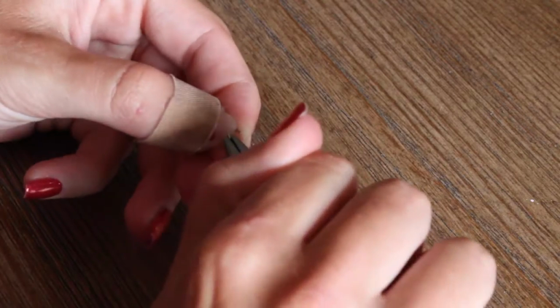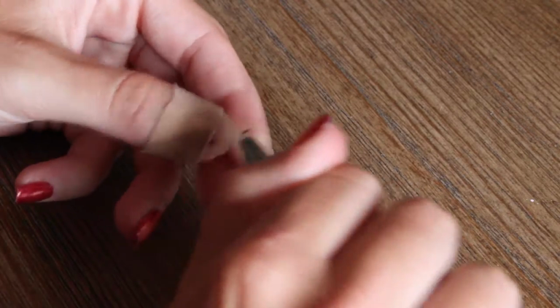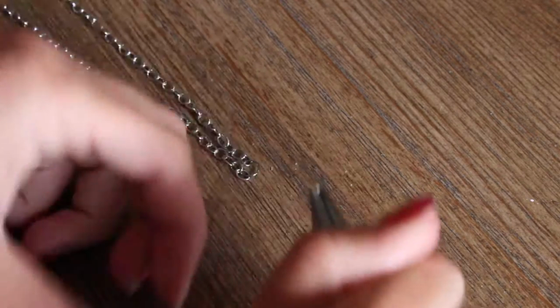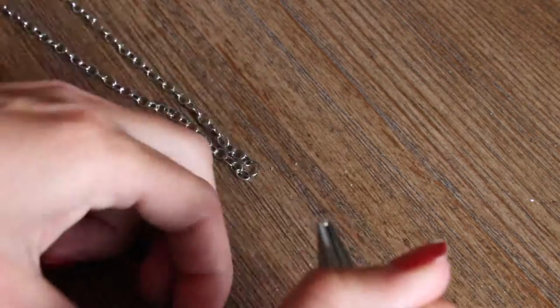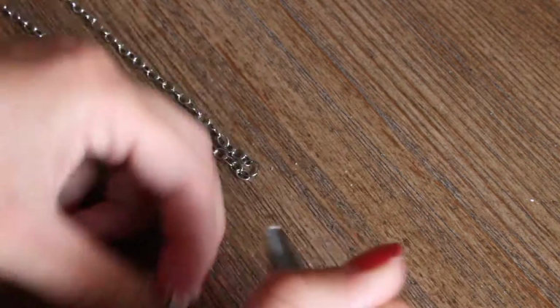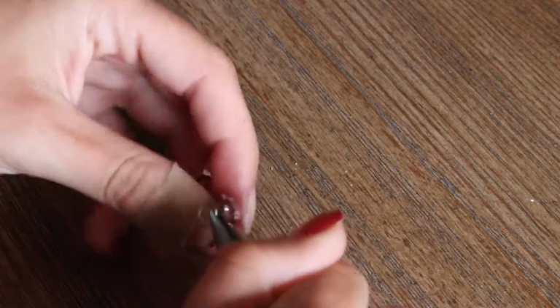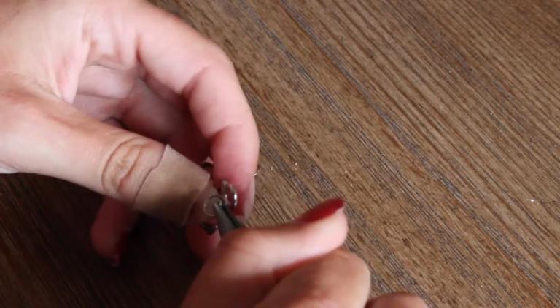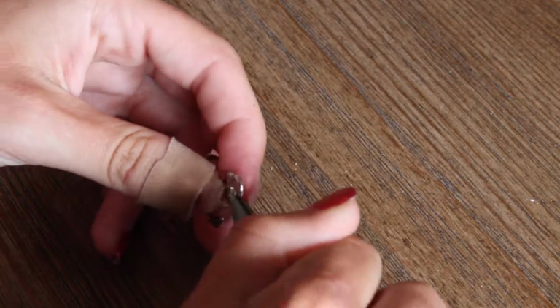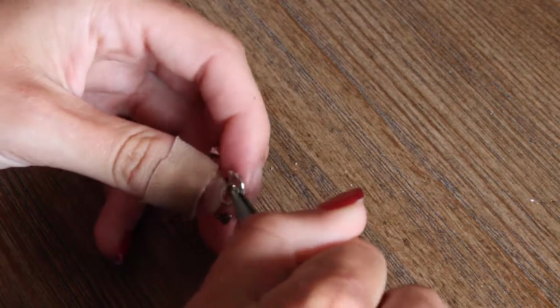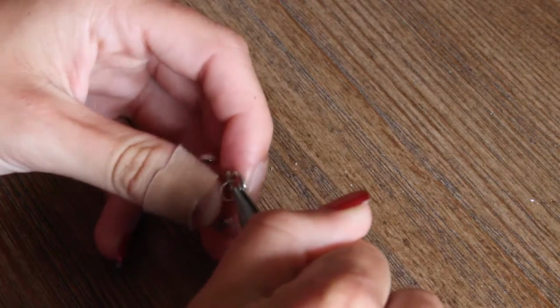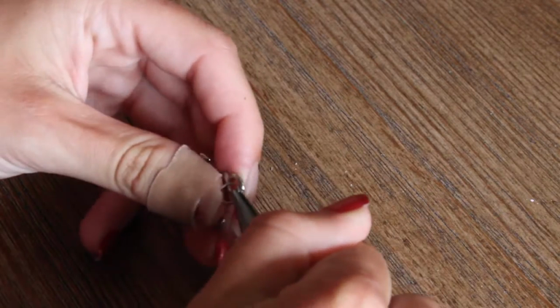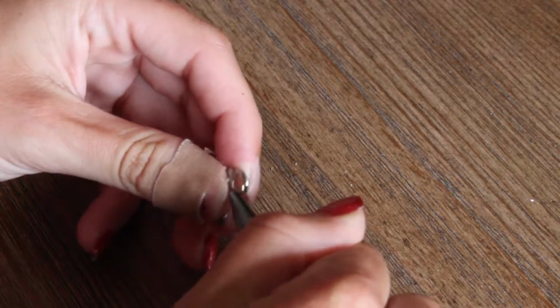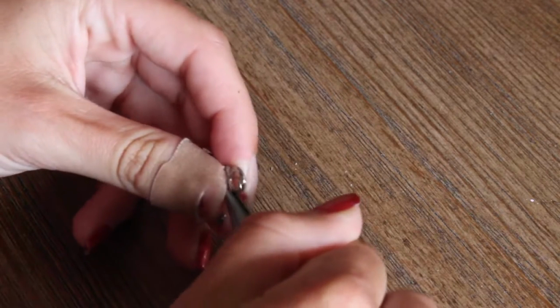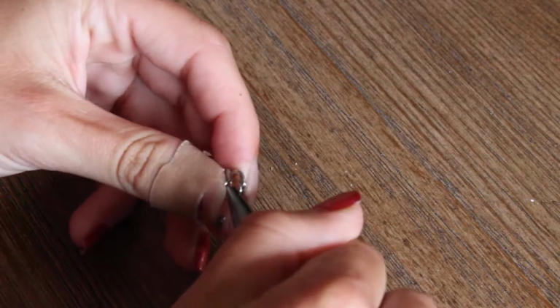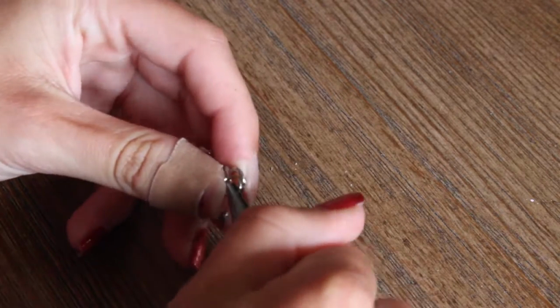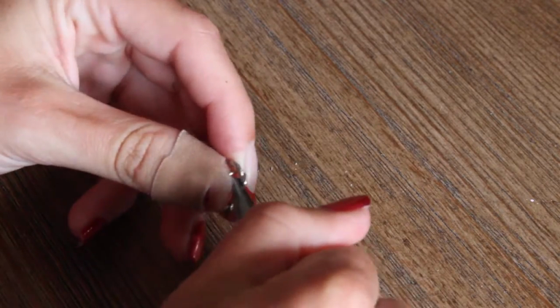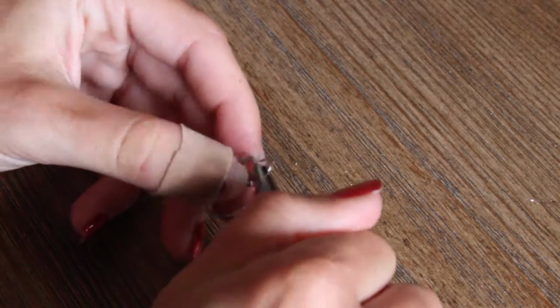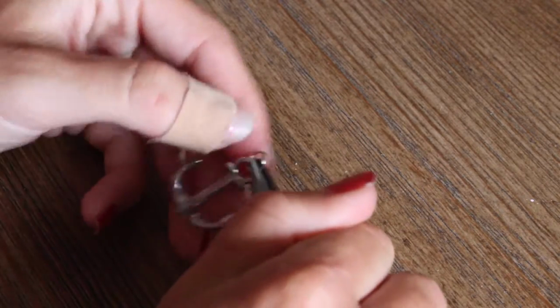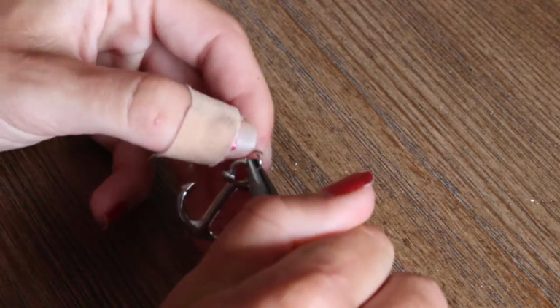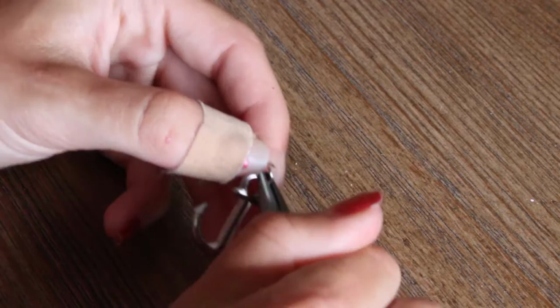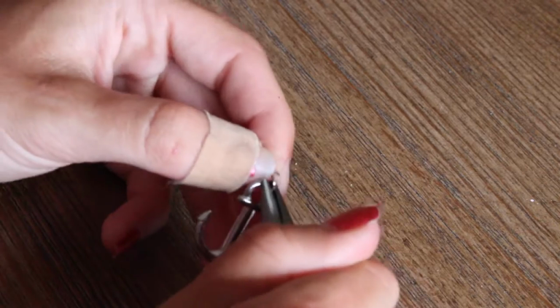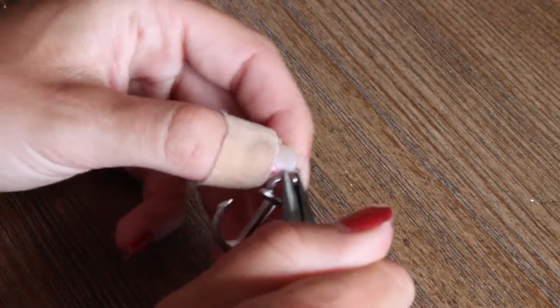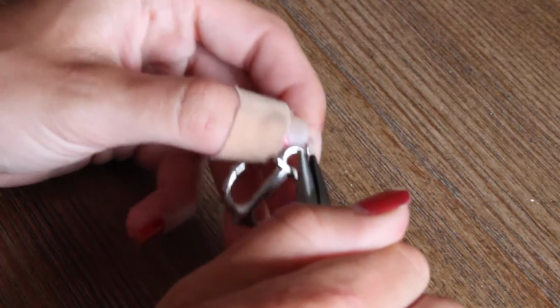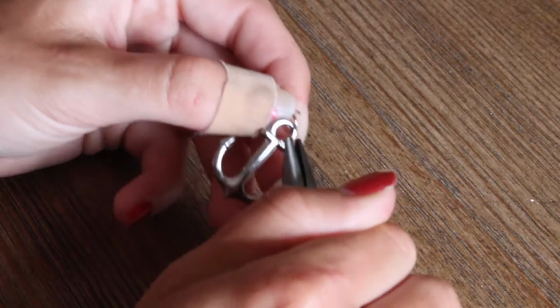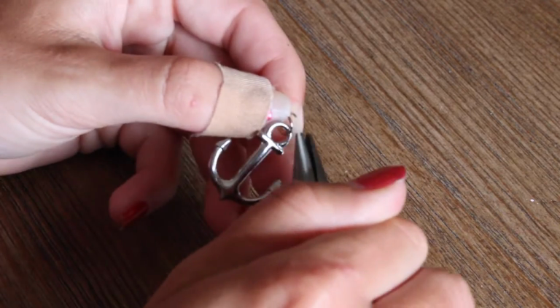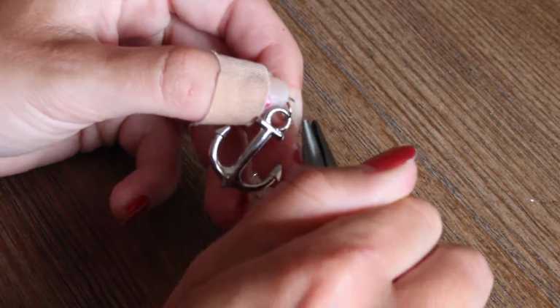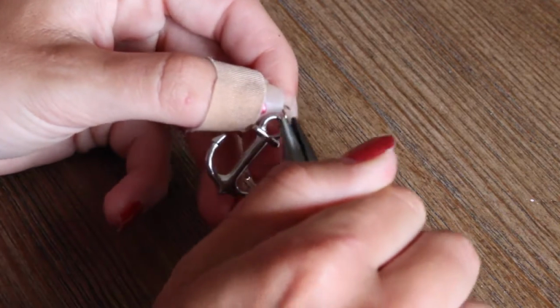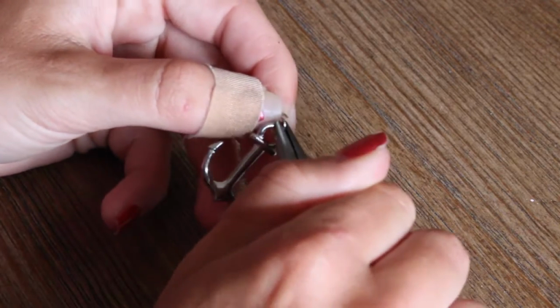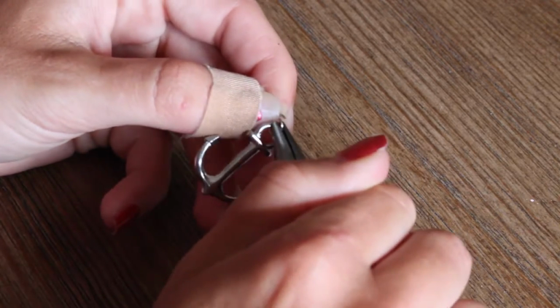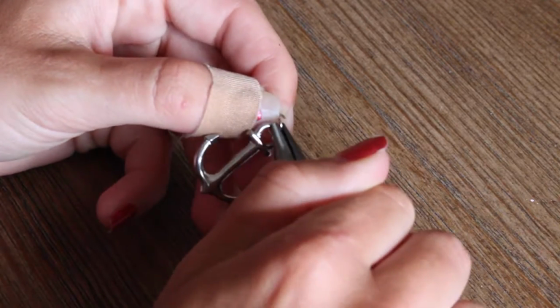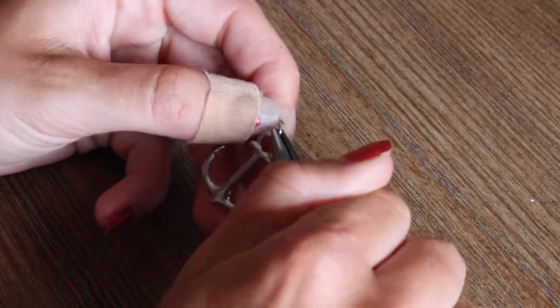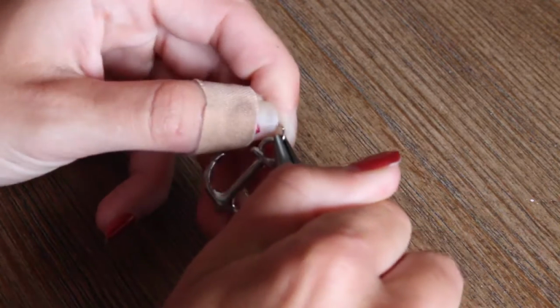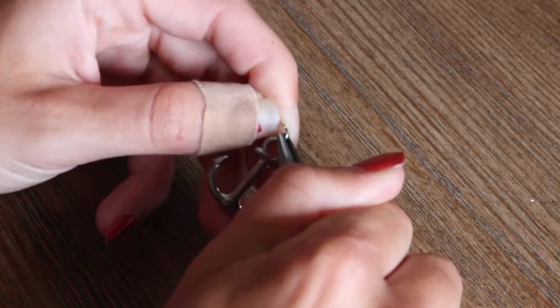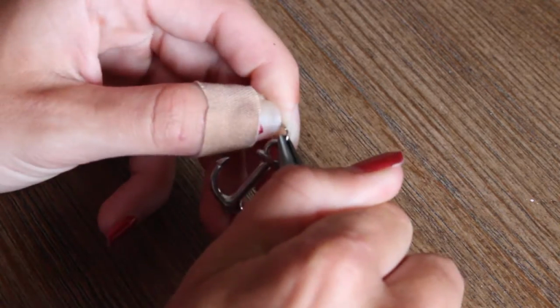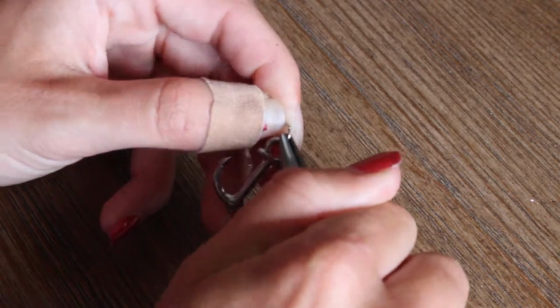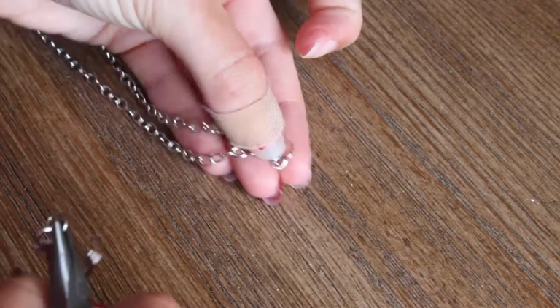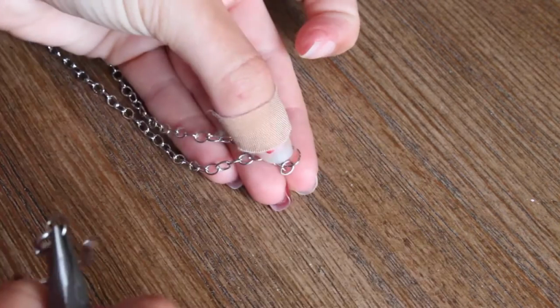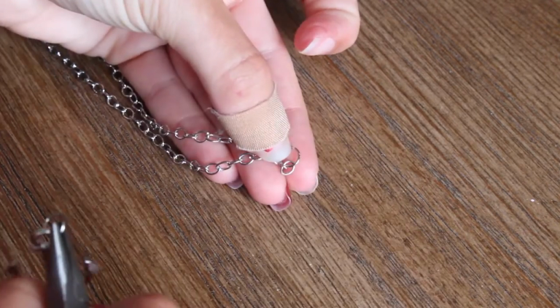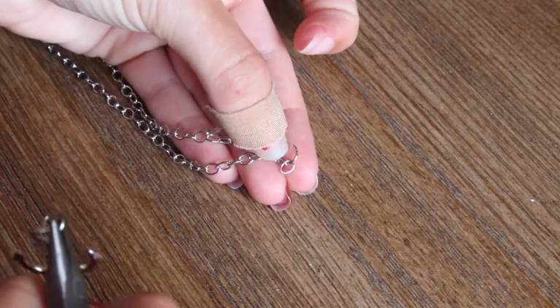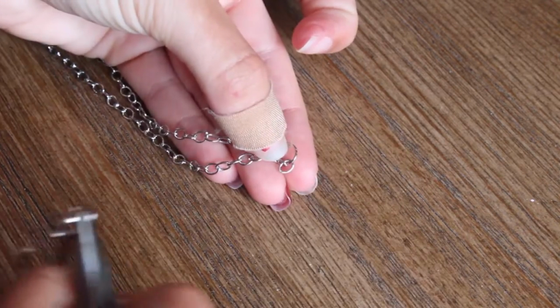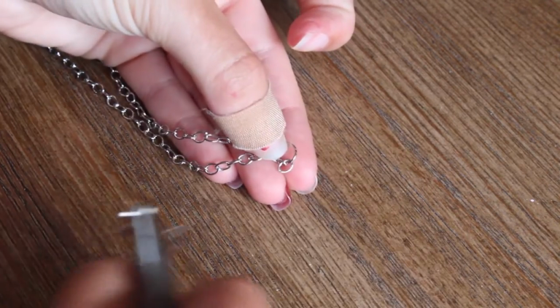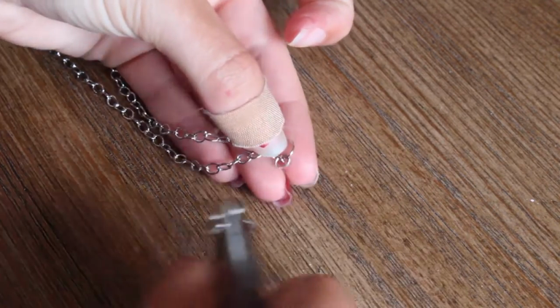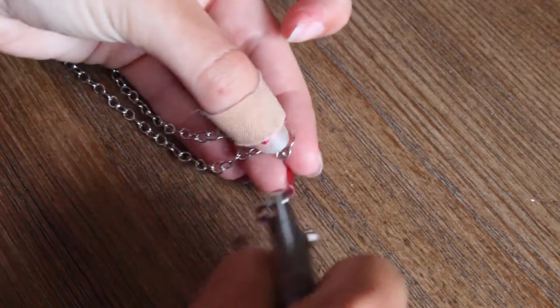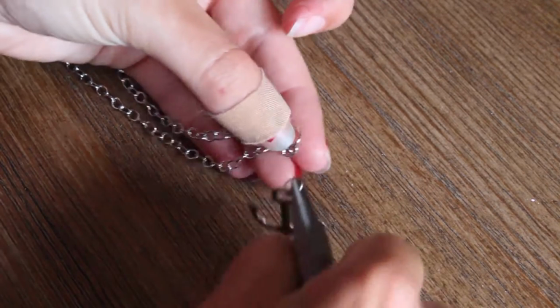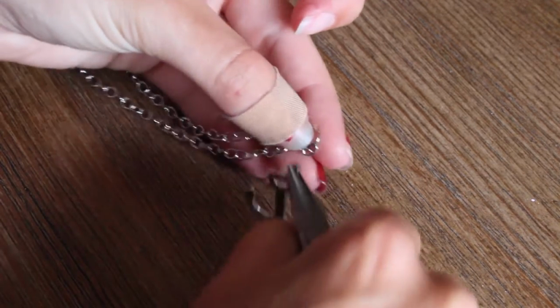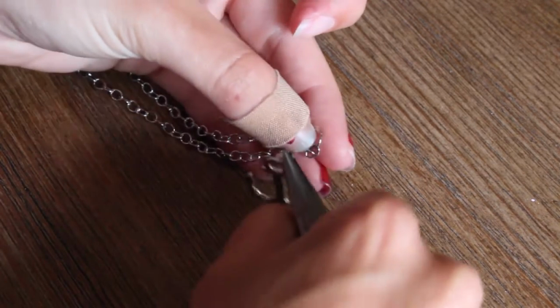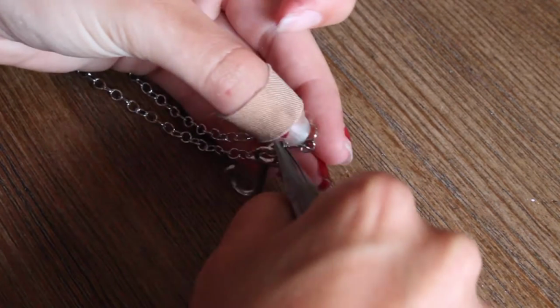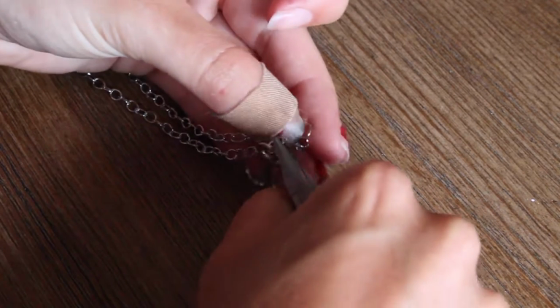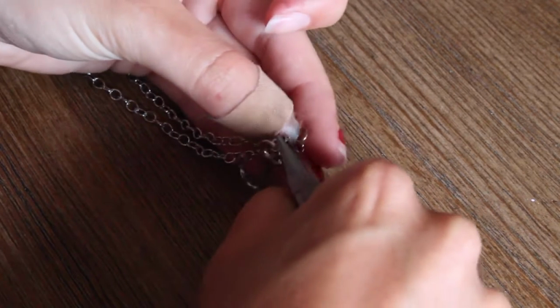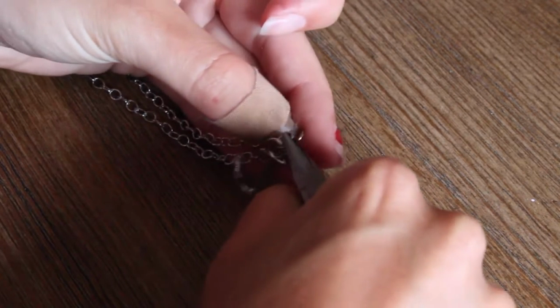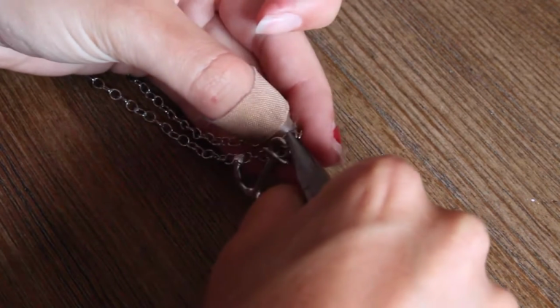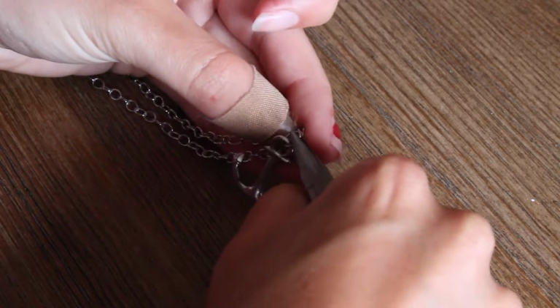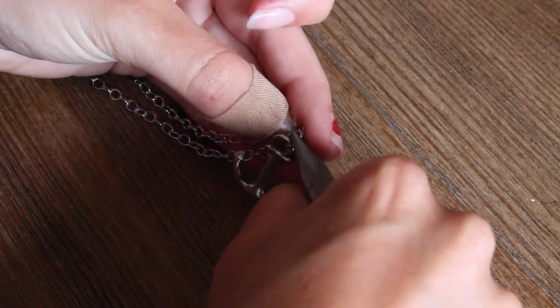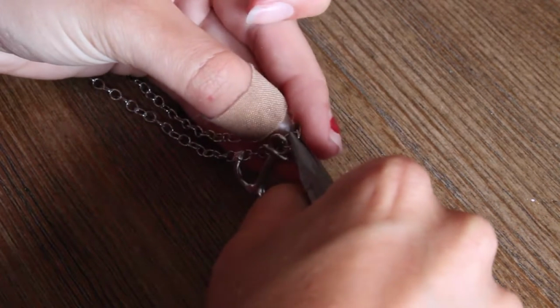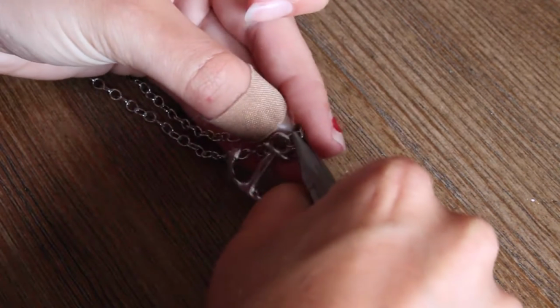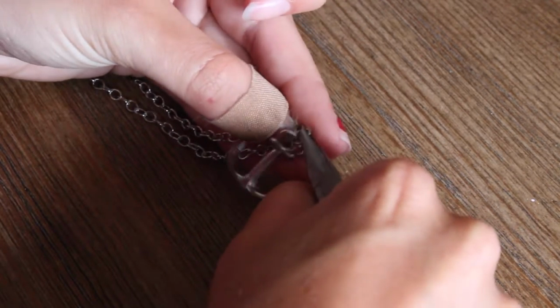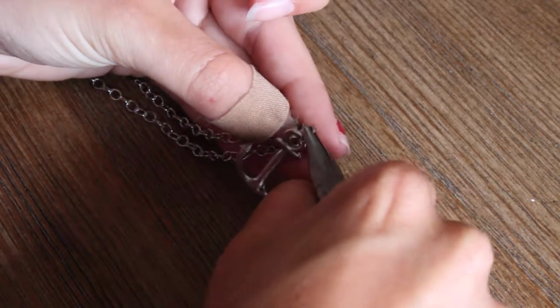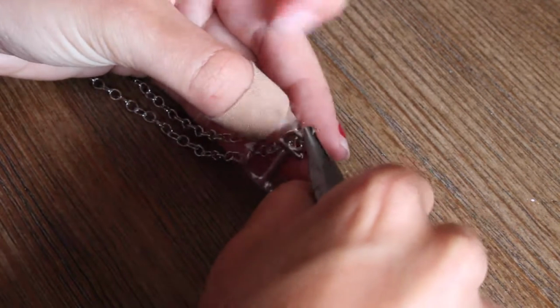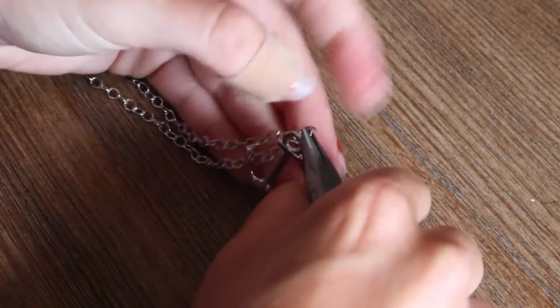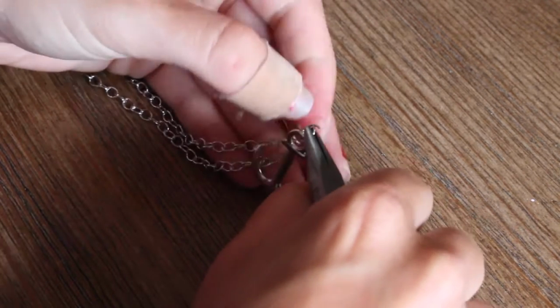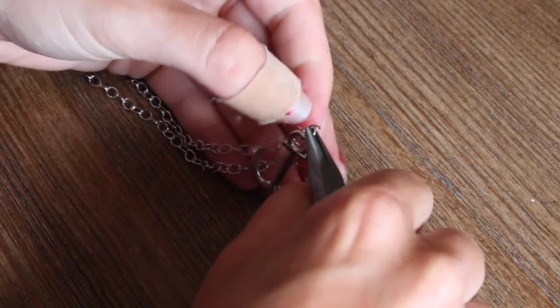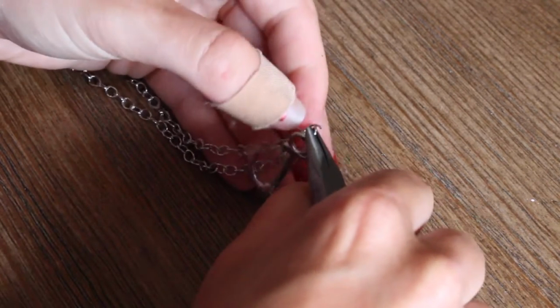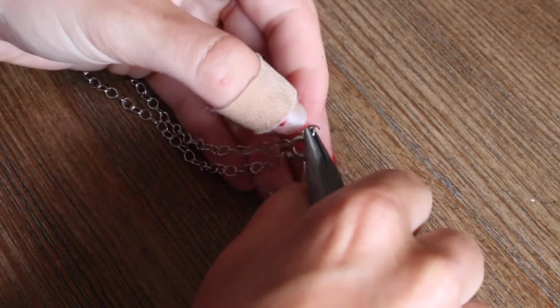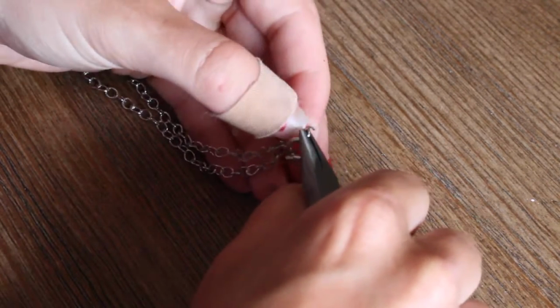Next, add a jump ring to your charm — this will keep it straight. Then take another jump ring and attach the charm to the one between the two chains.